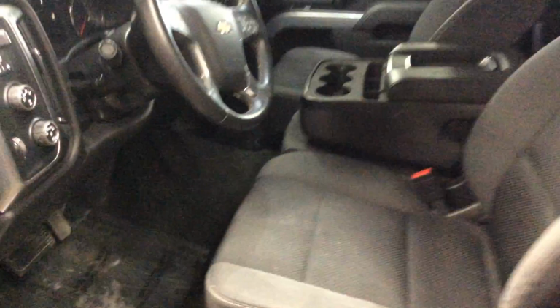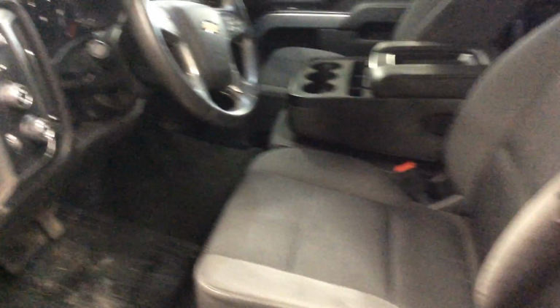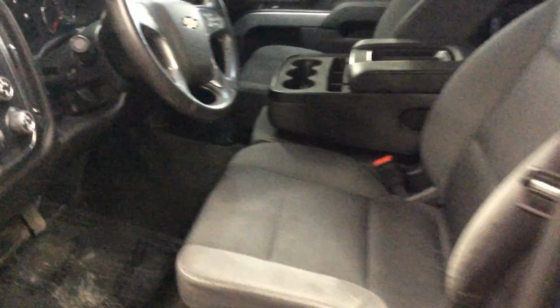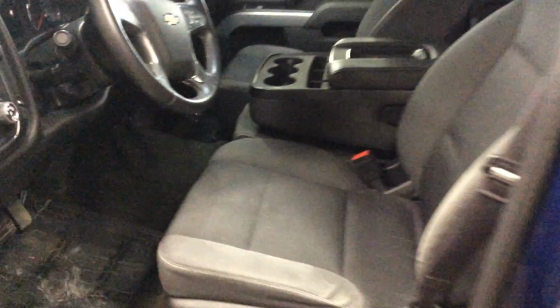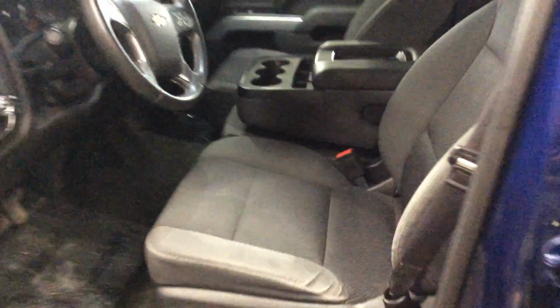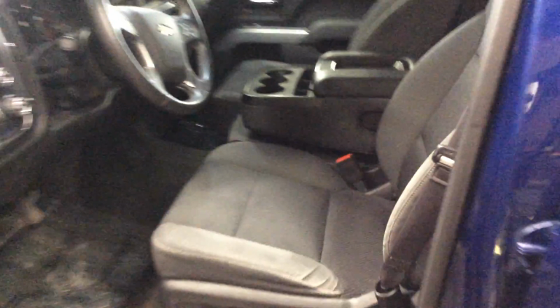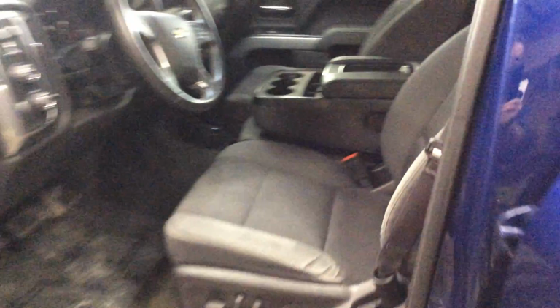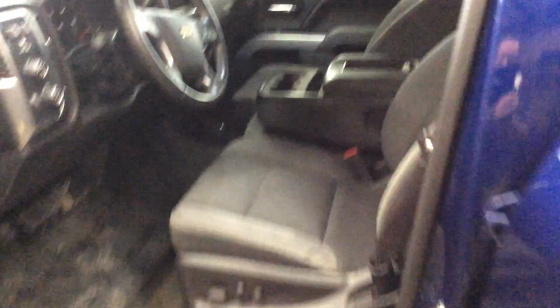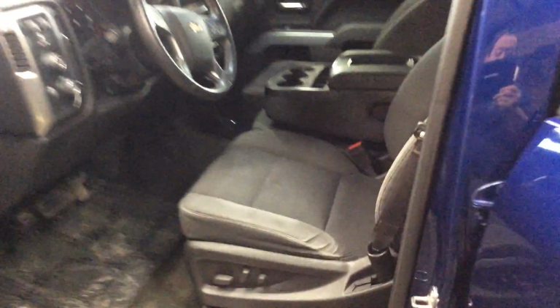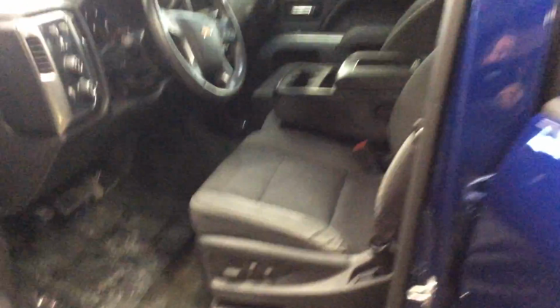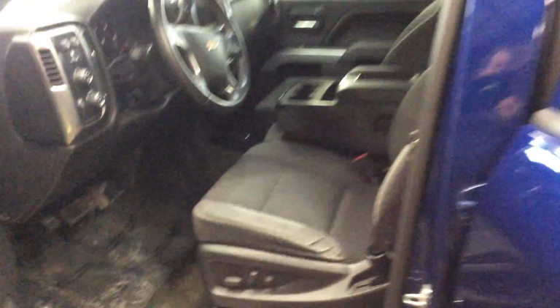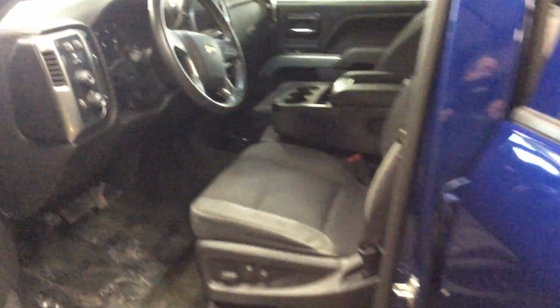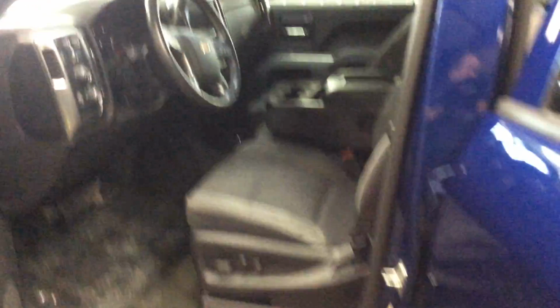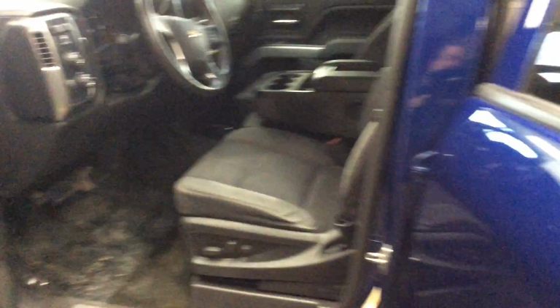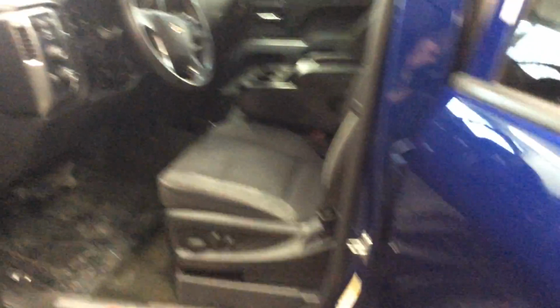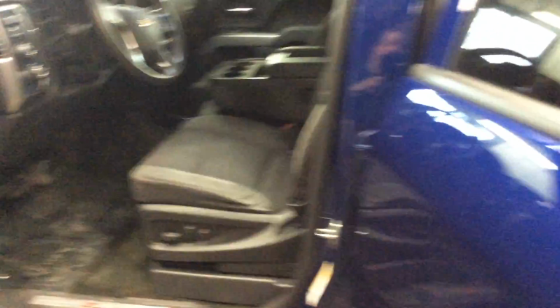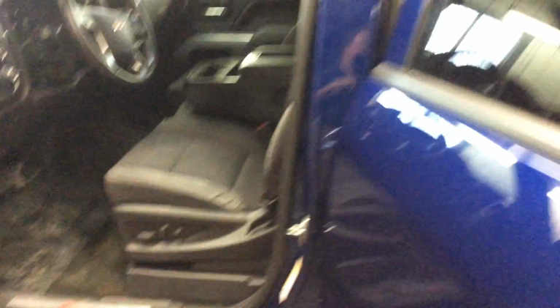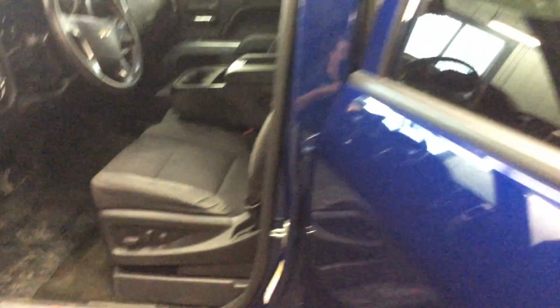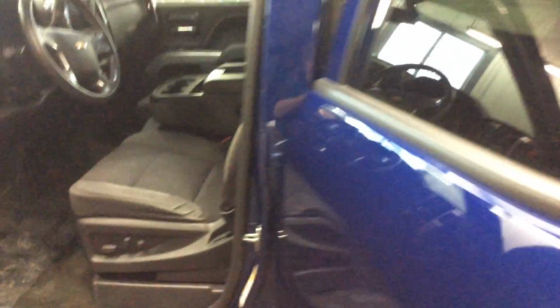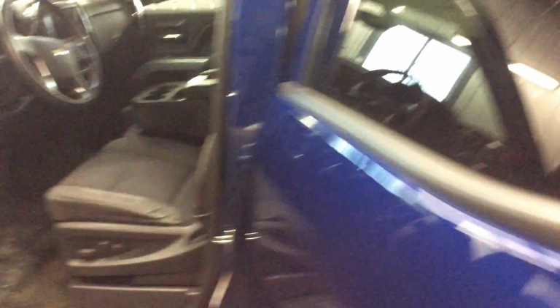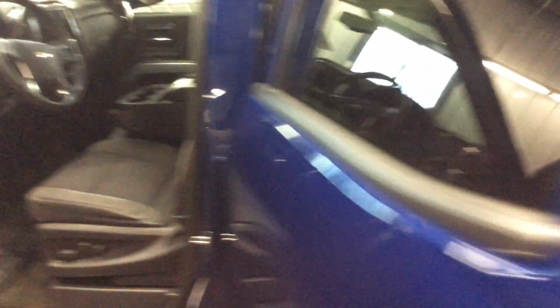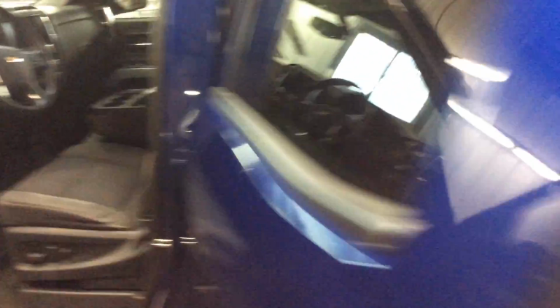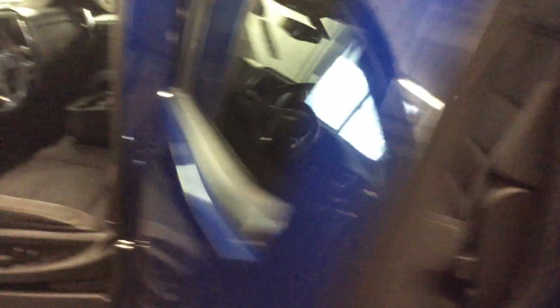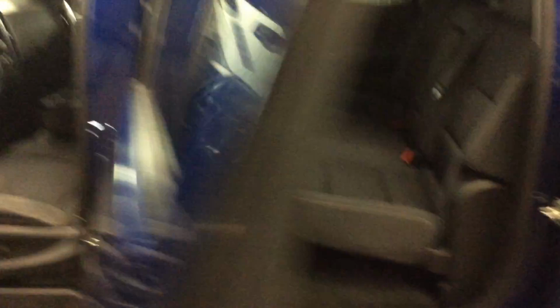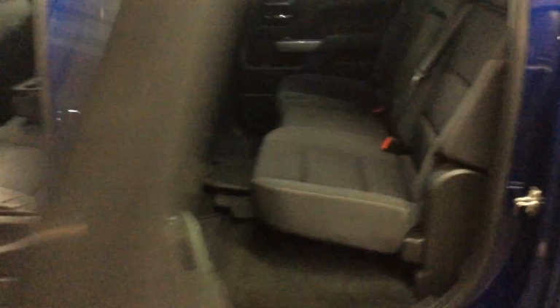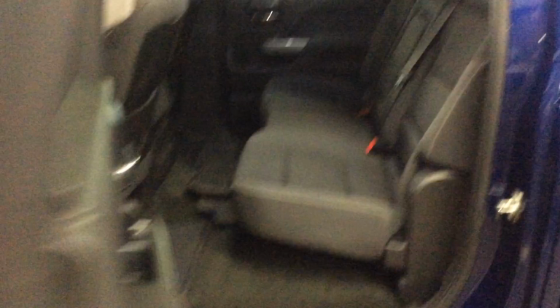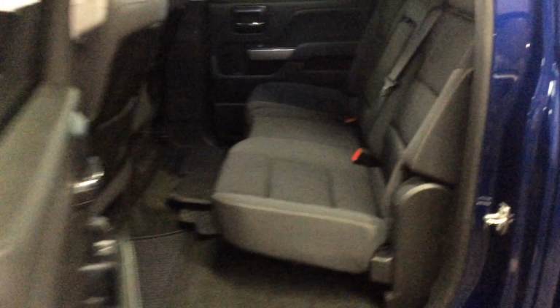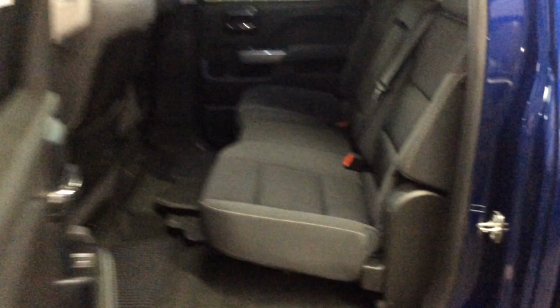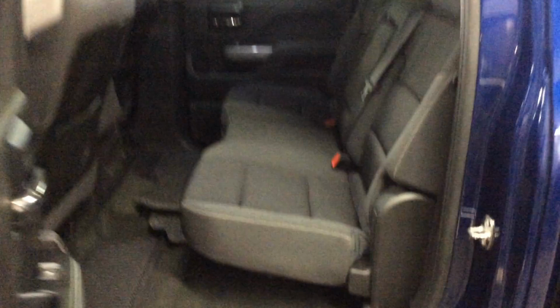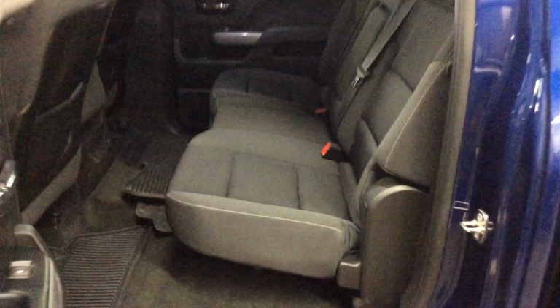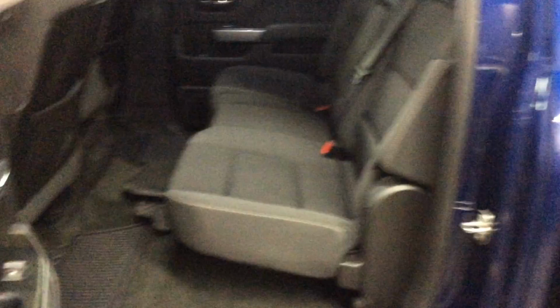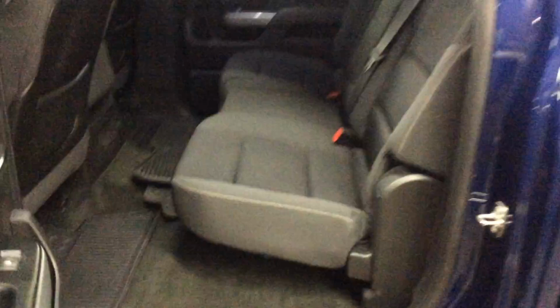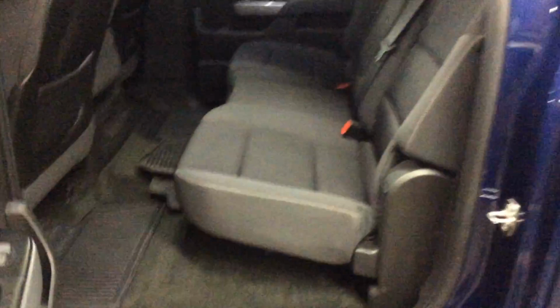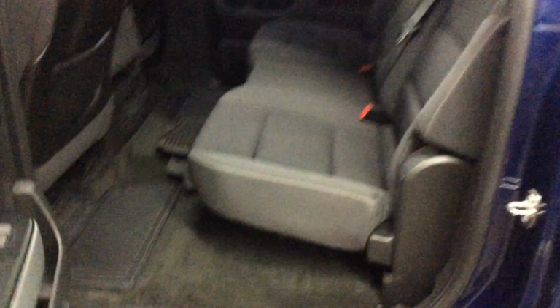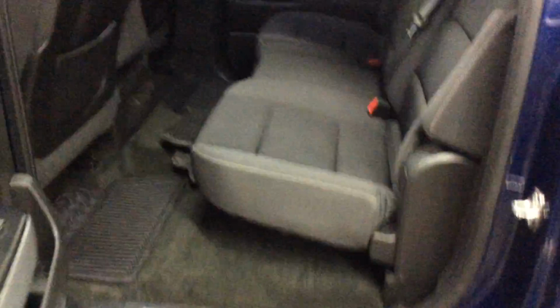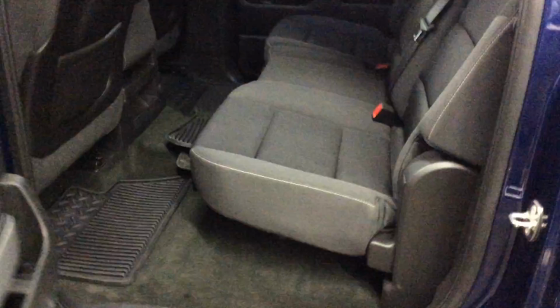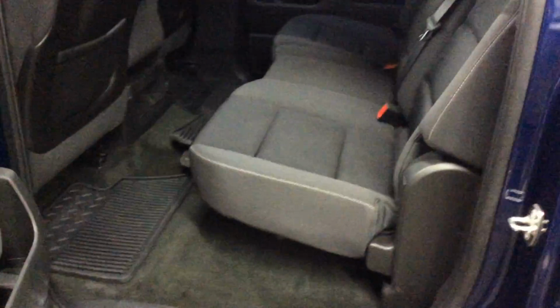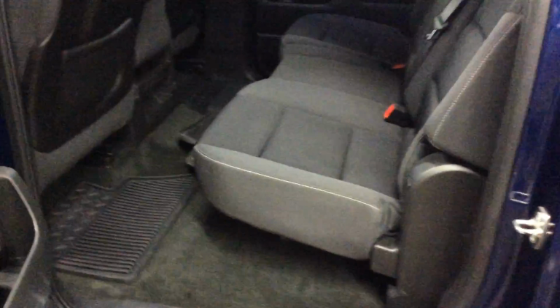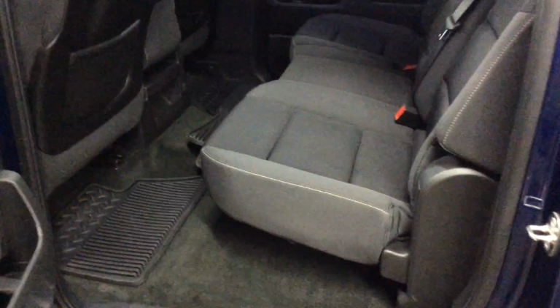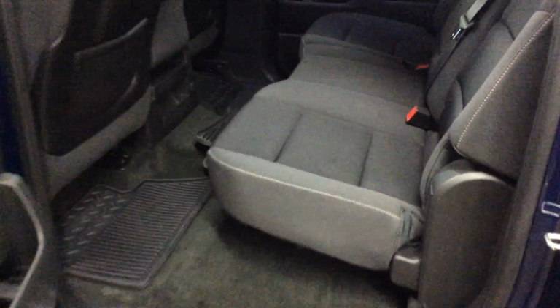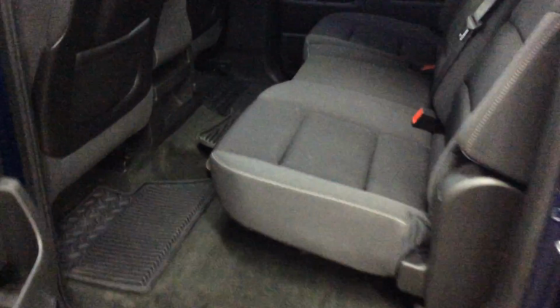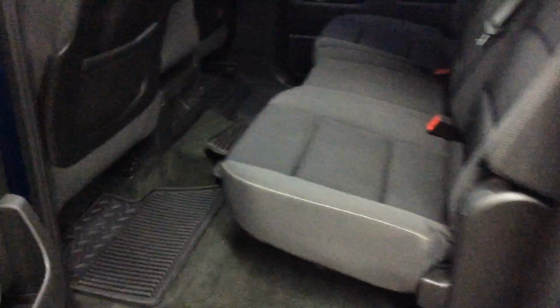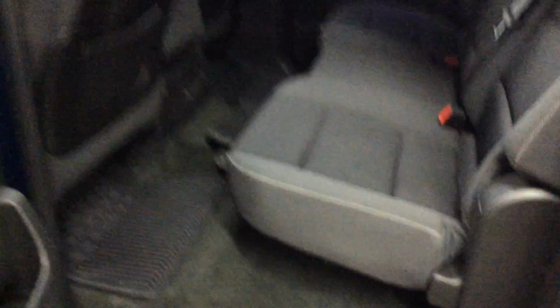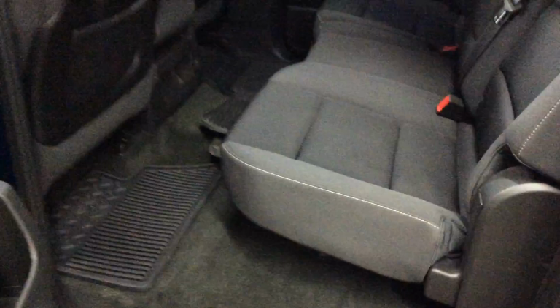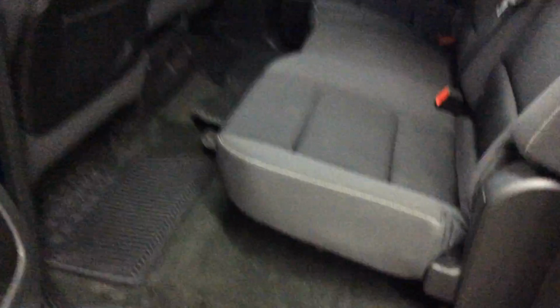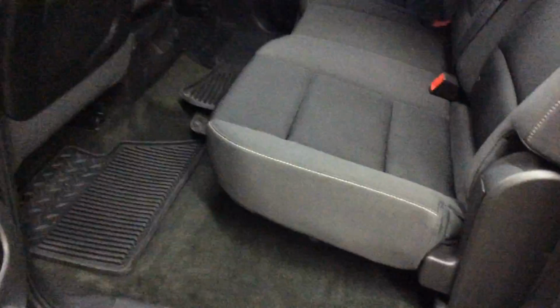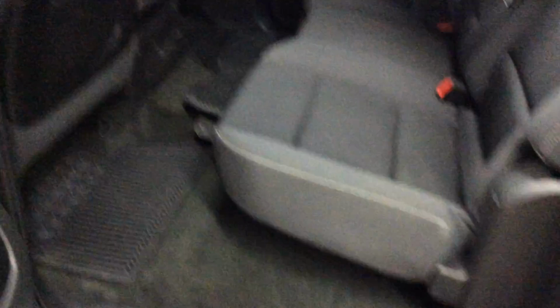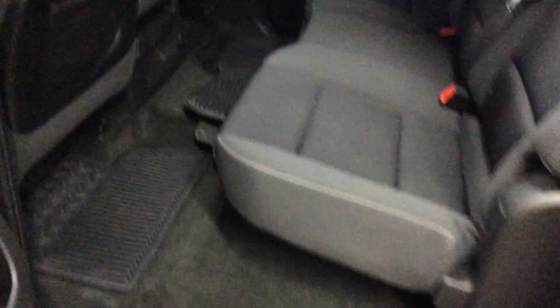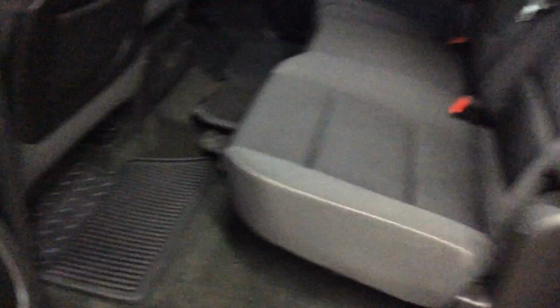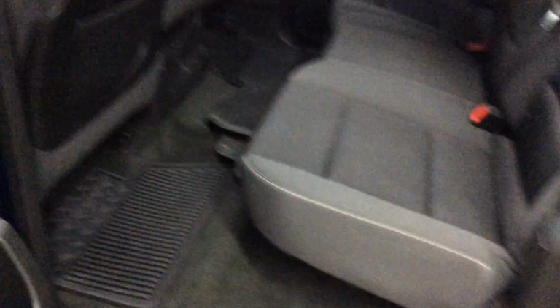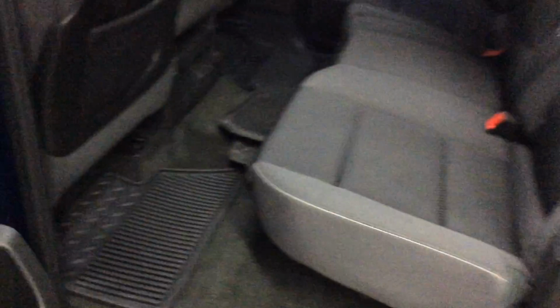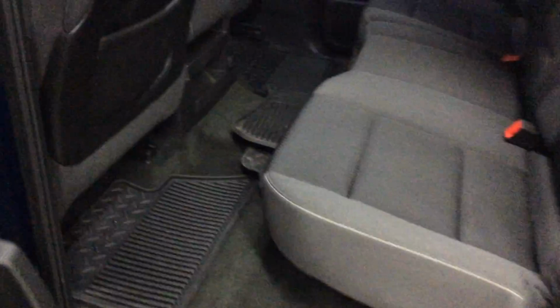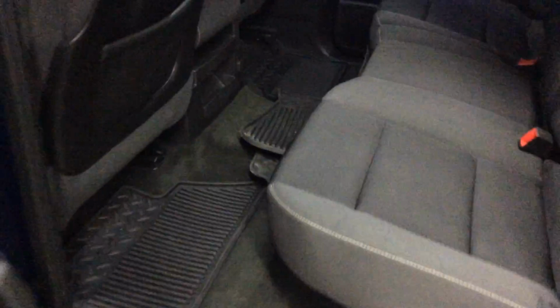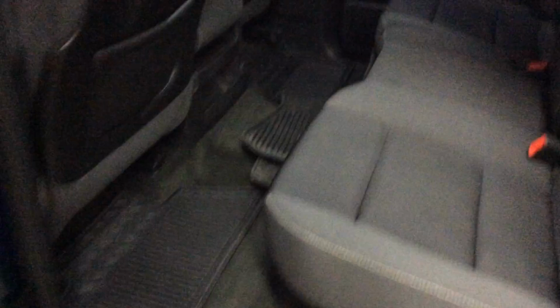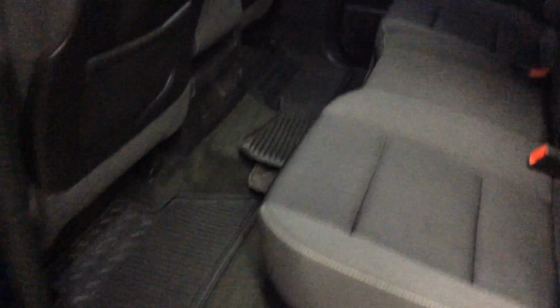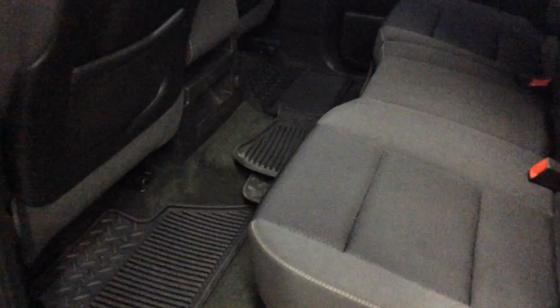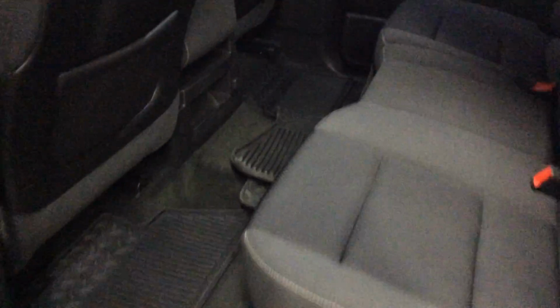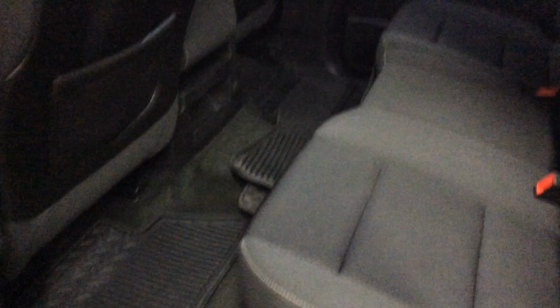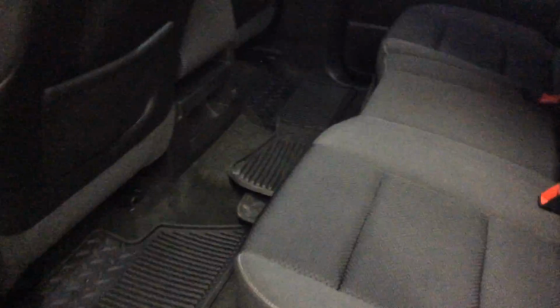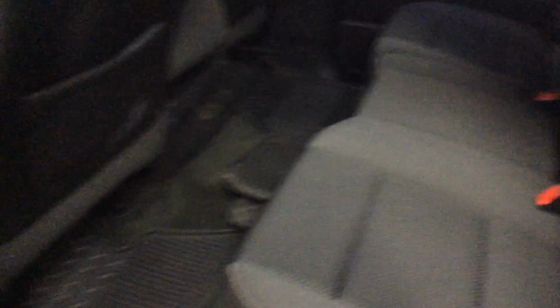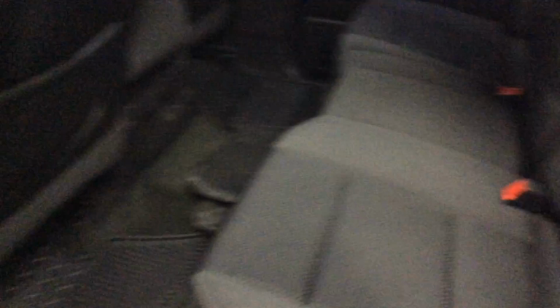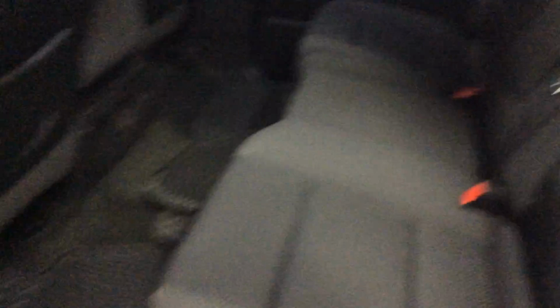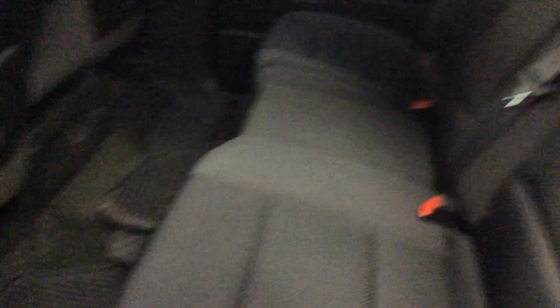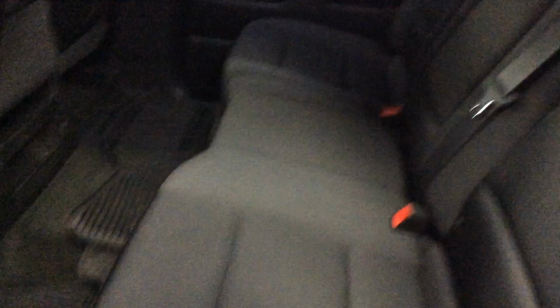Being a crew cab, it has extra room in the back here. It has all-weather floor mats as you can see.